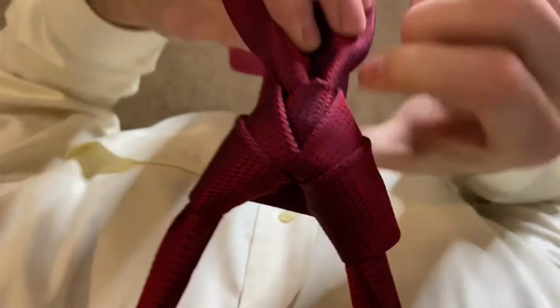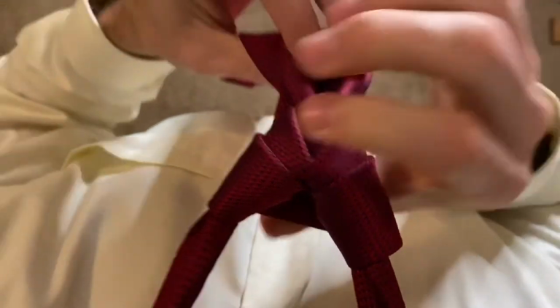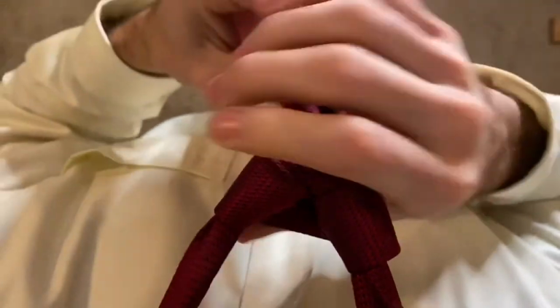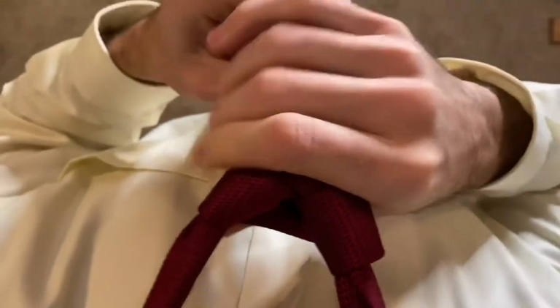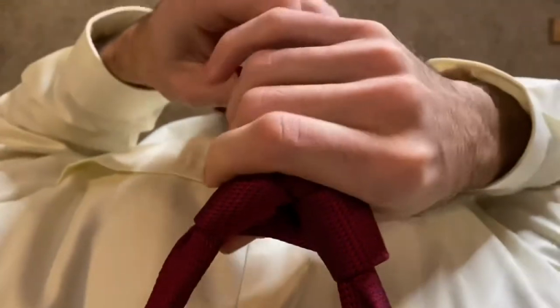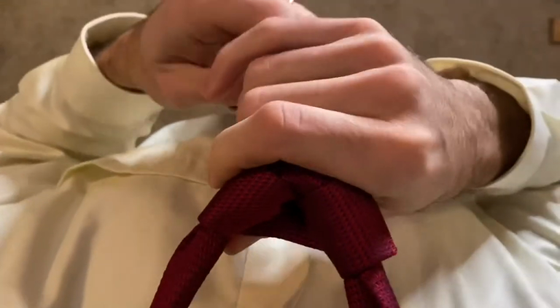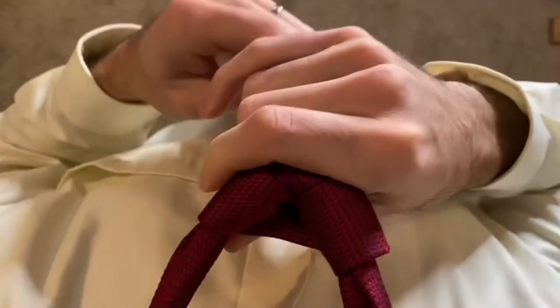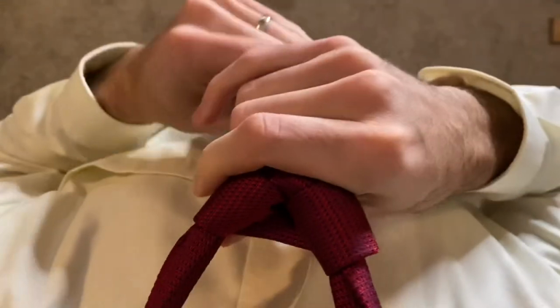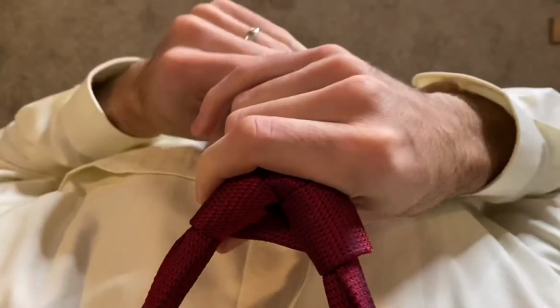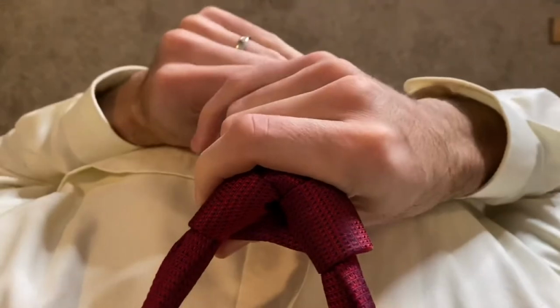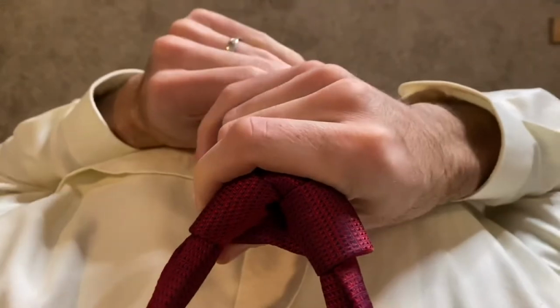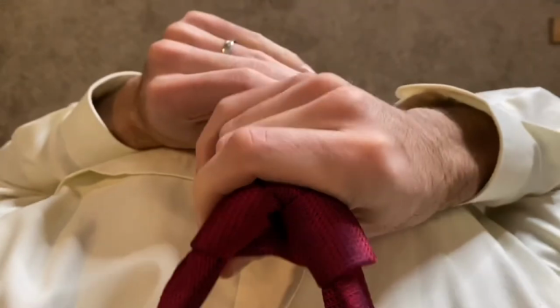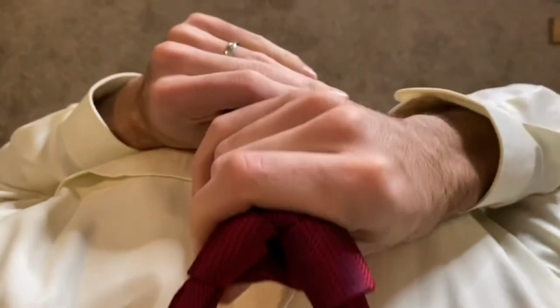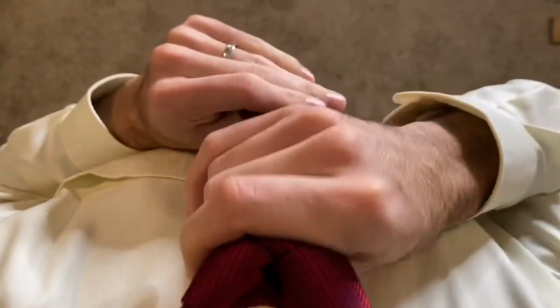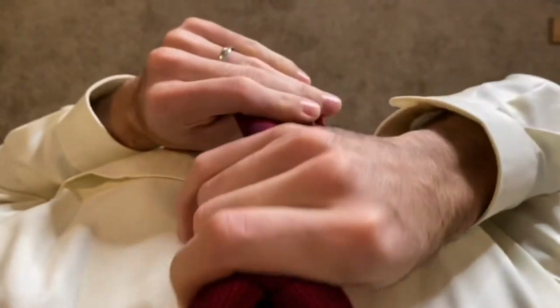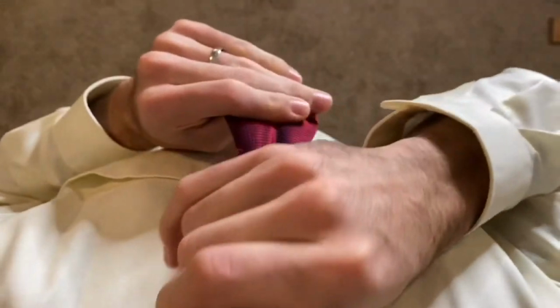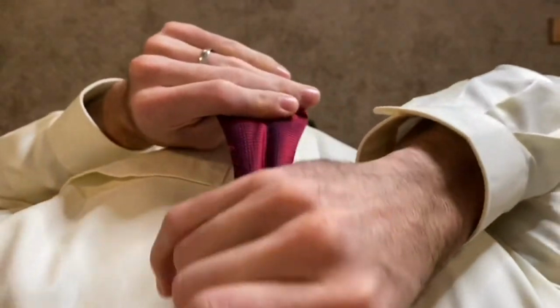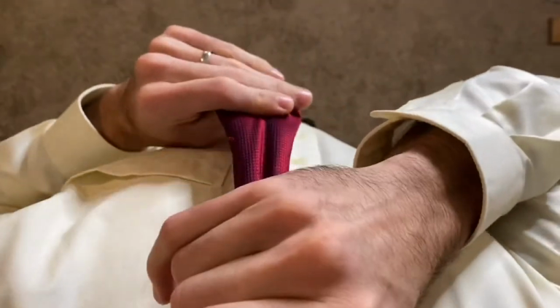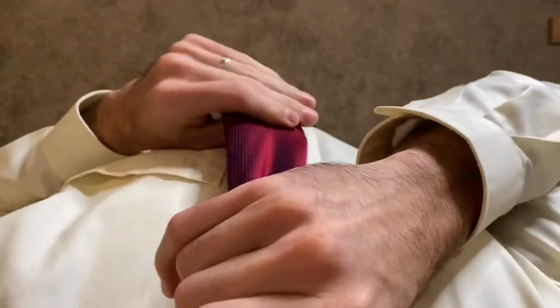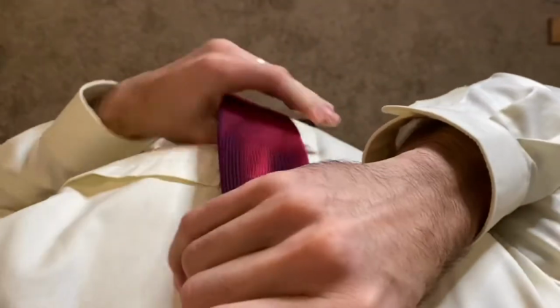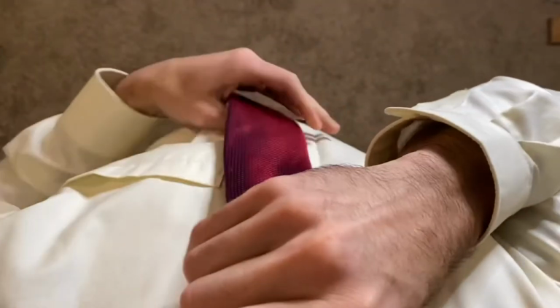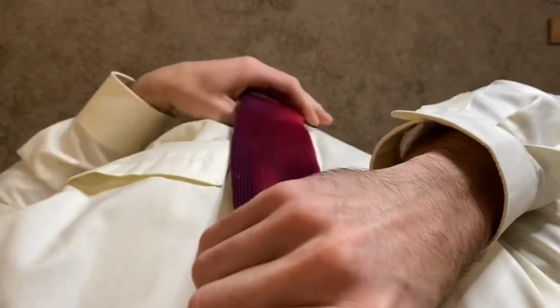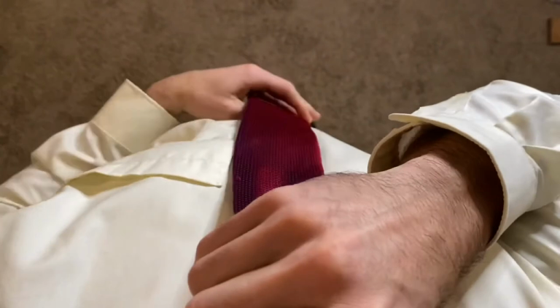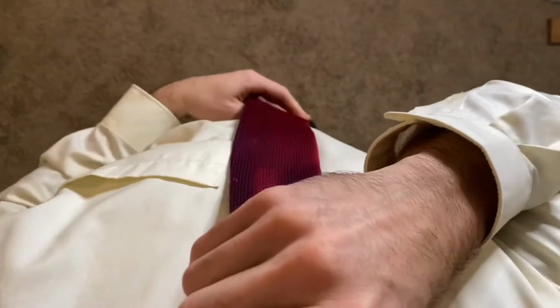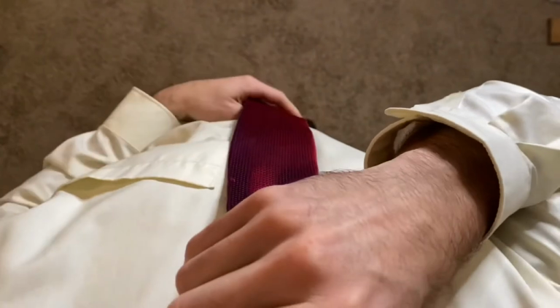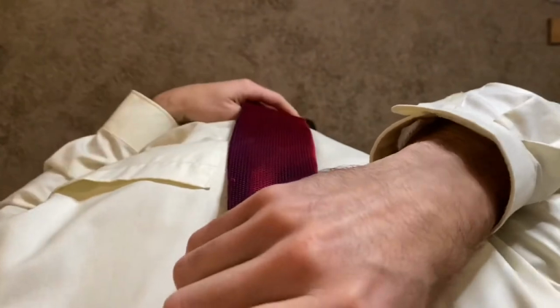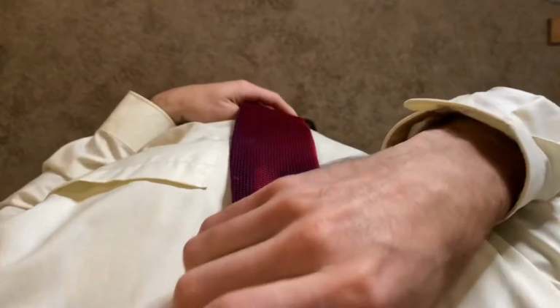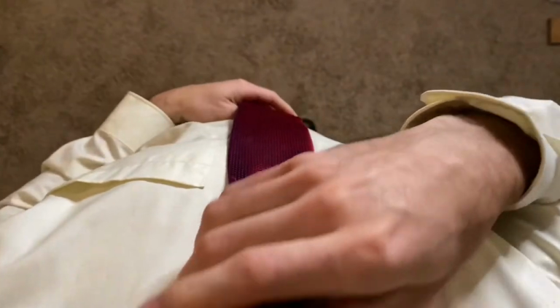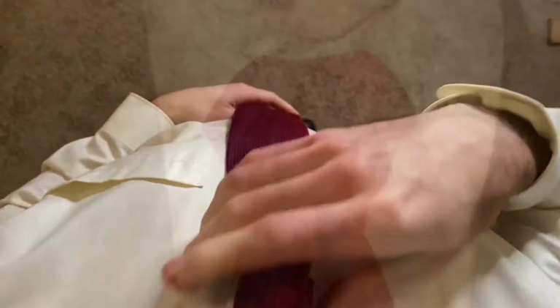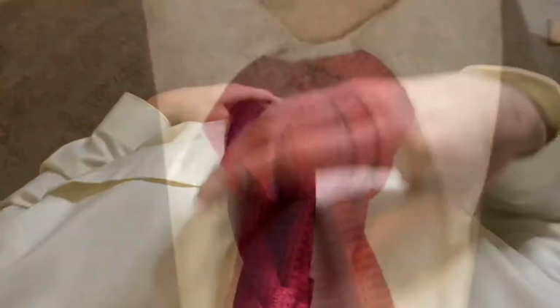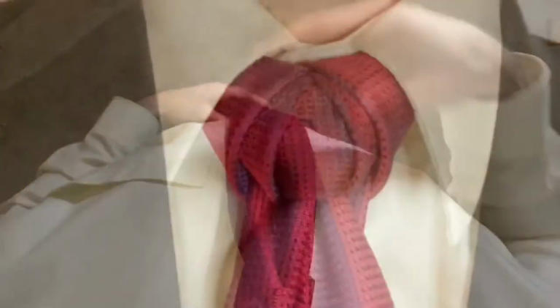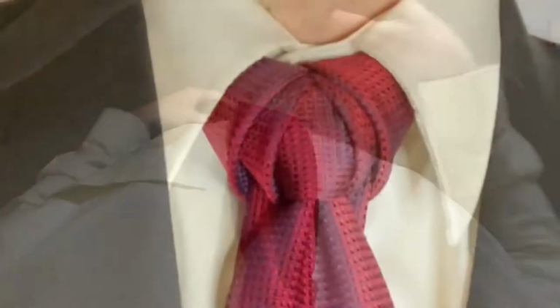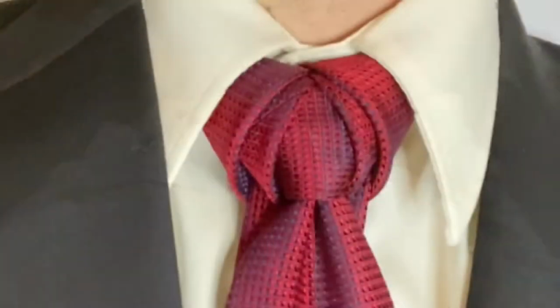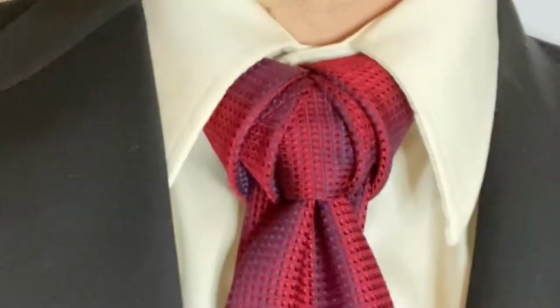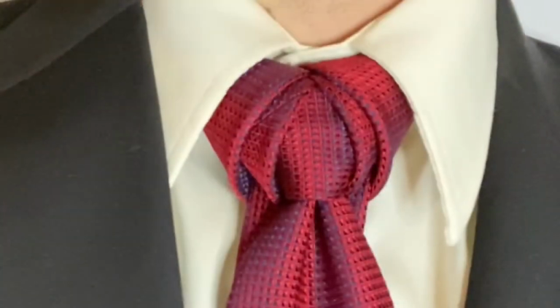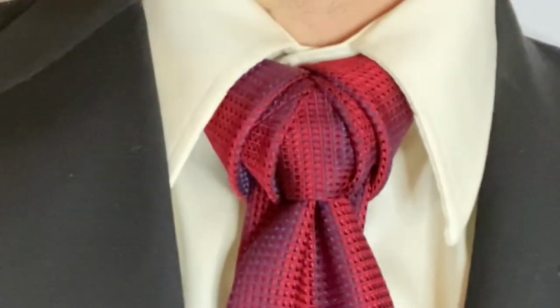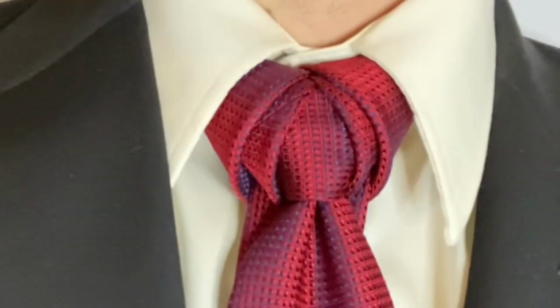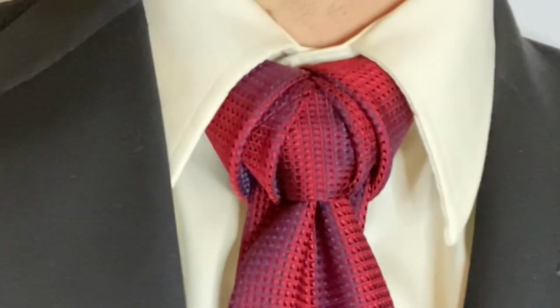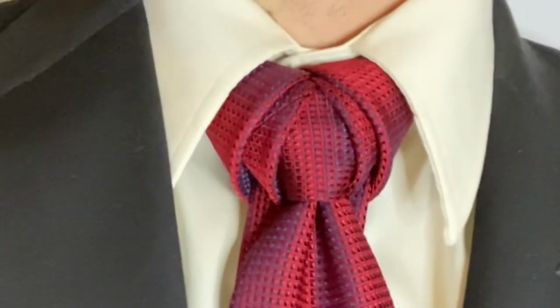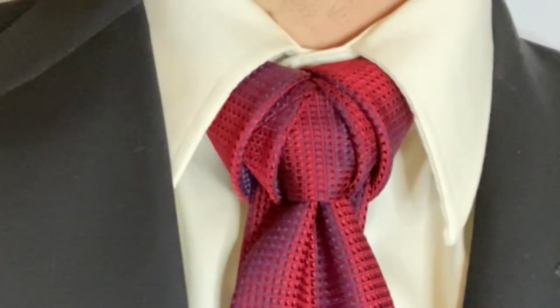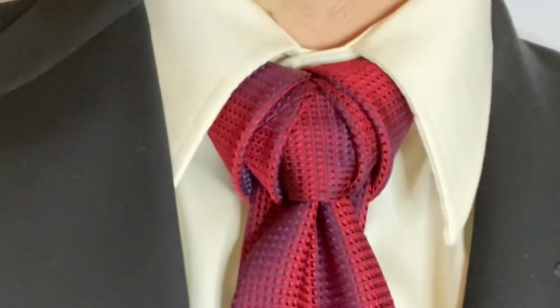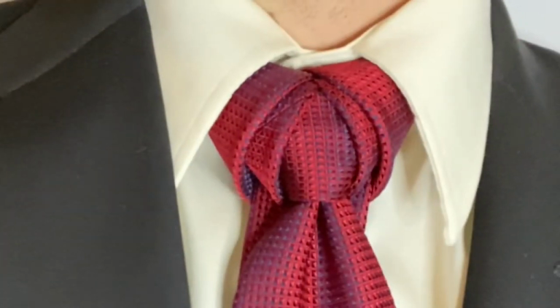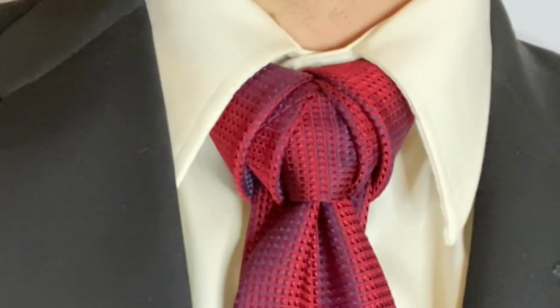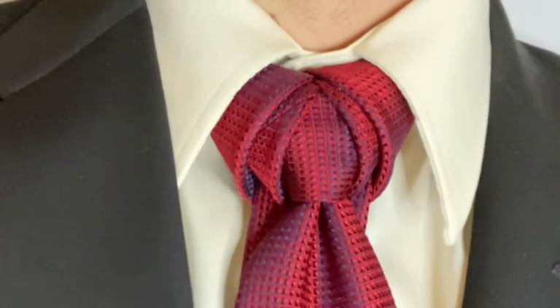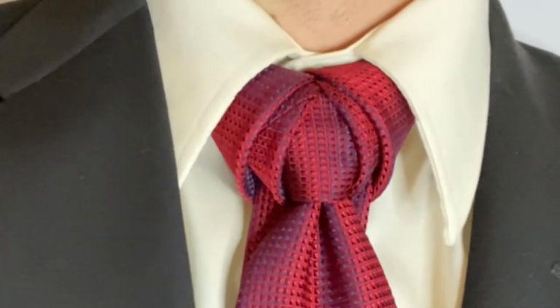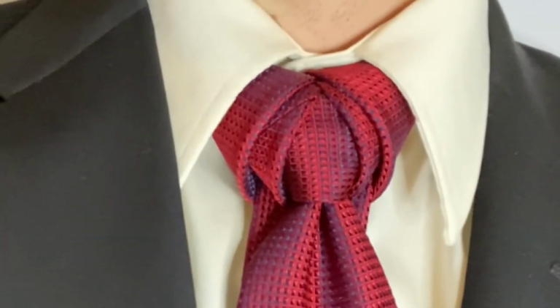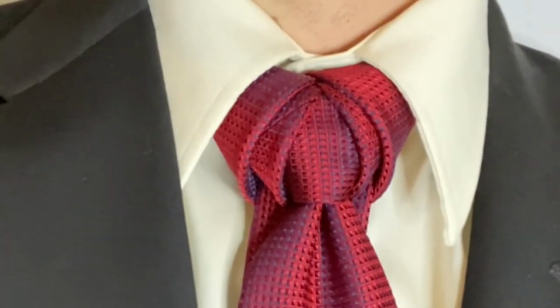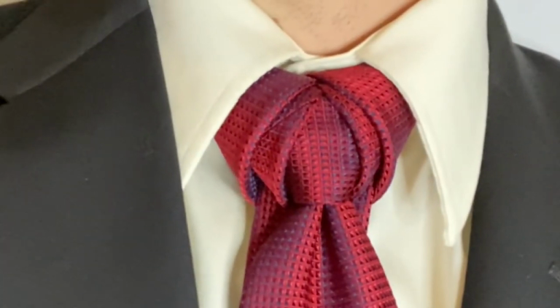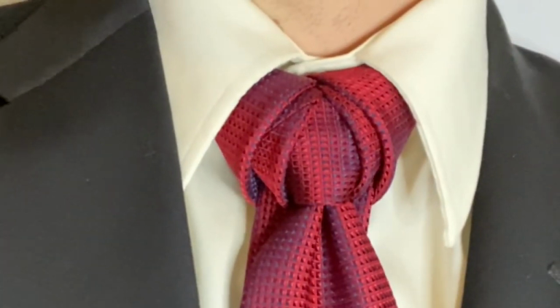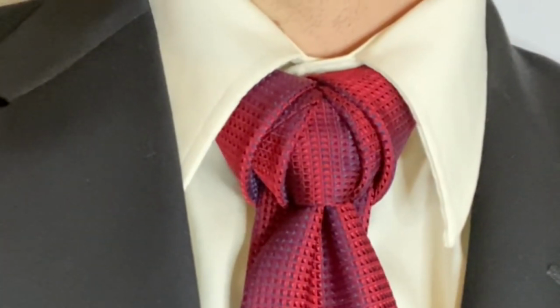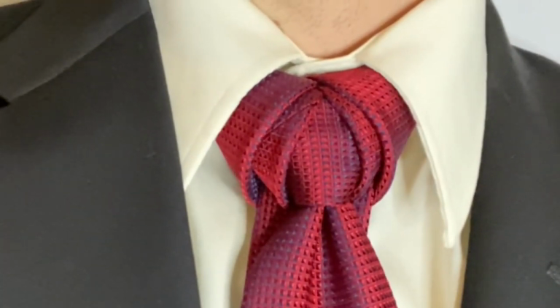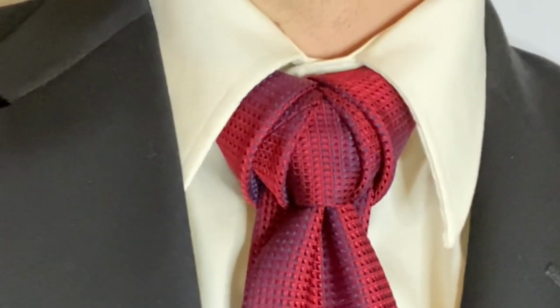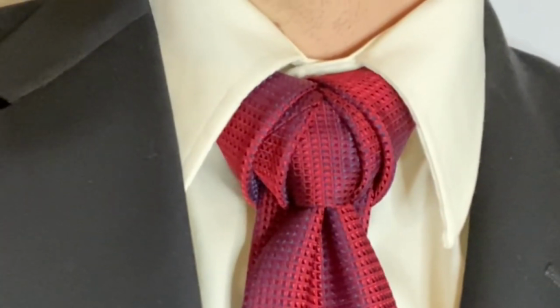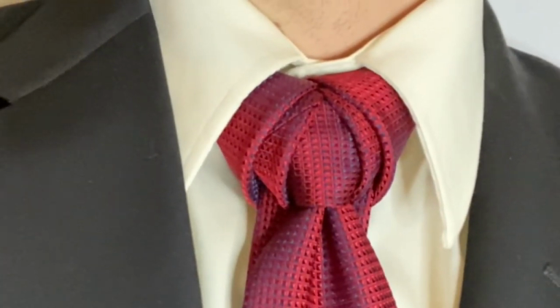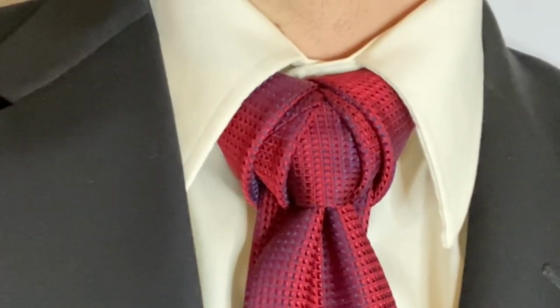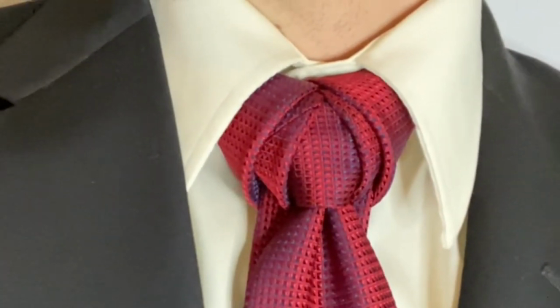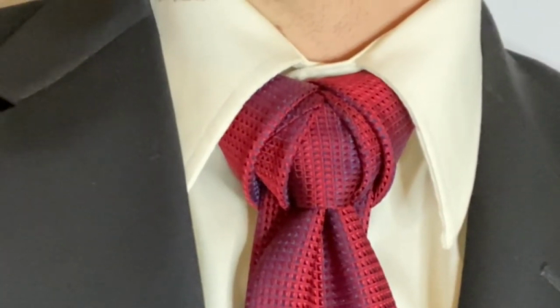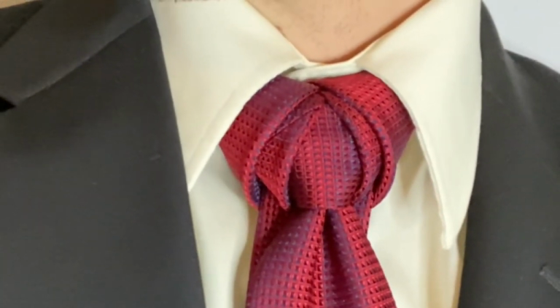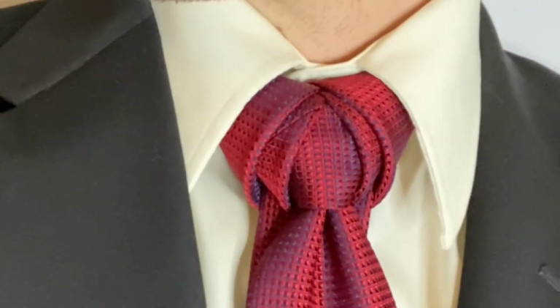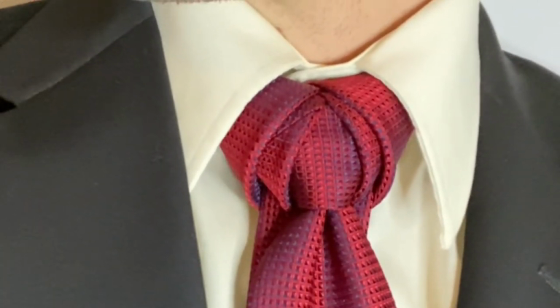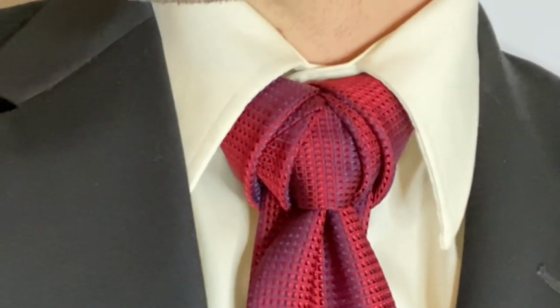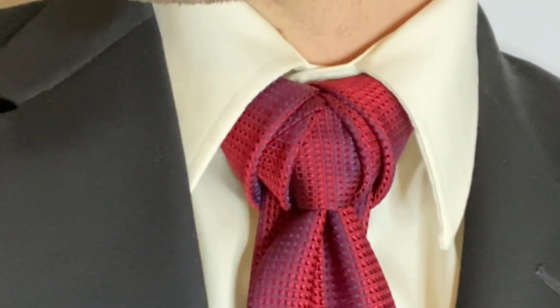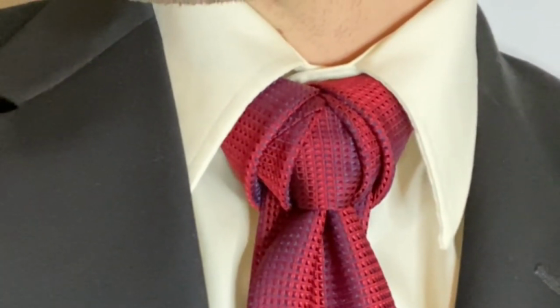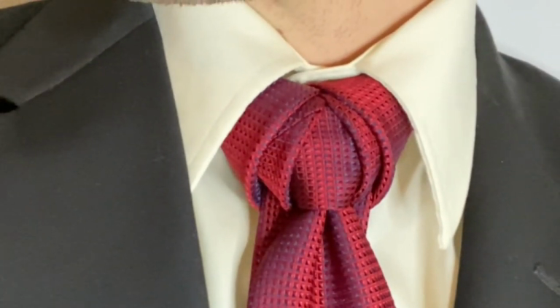There's your knot. You can grab that and cinch it up to your collar. And there's the Vidalia knot. Thanks for watching.